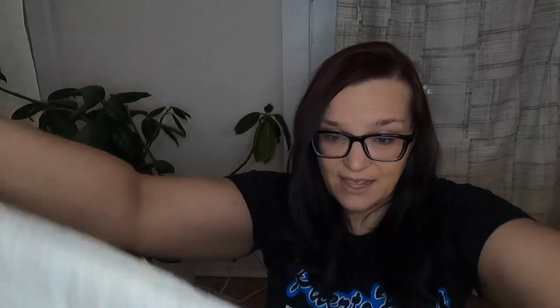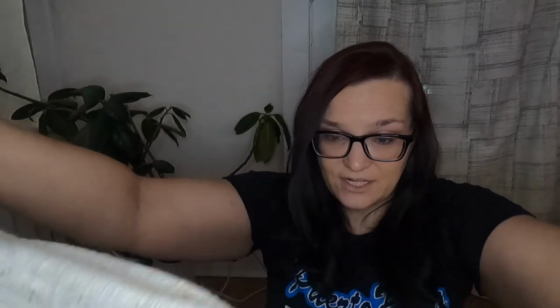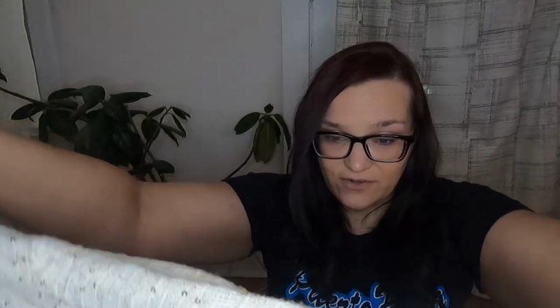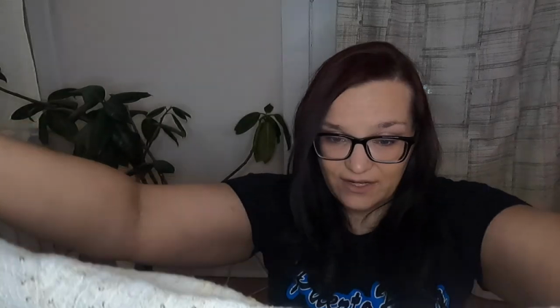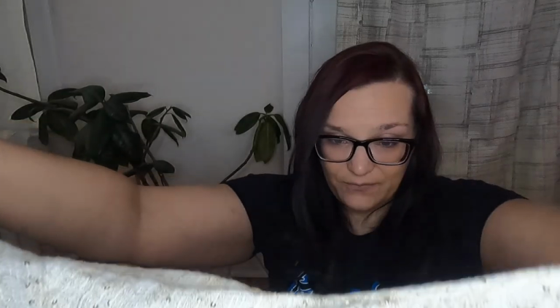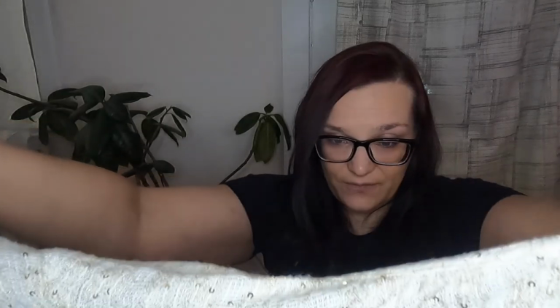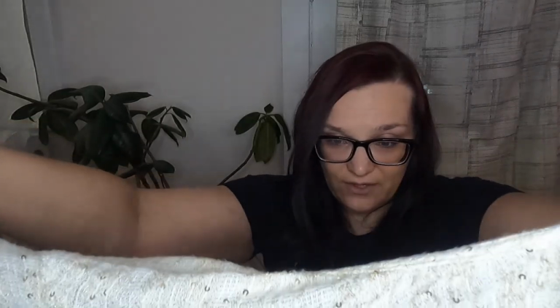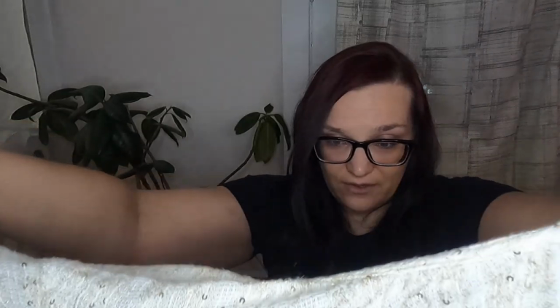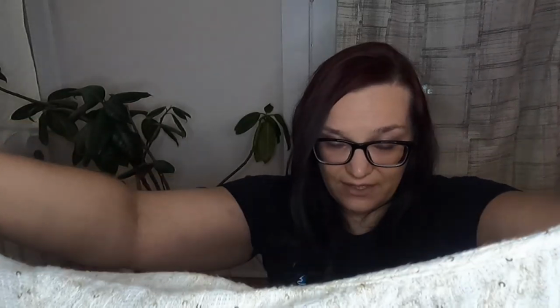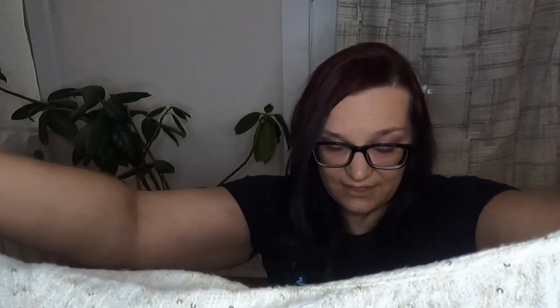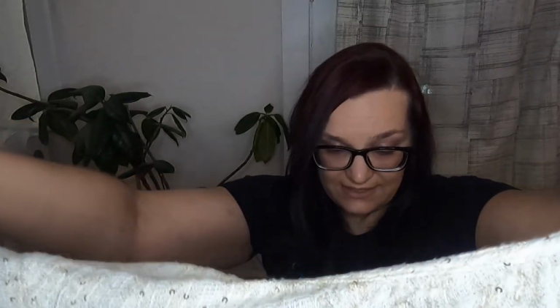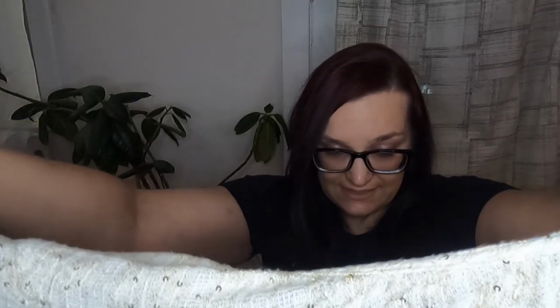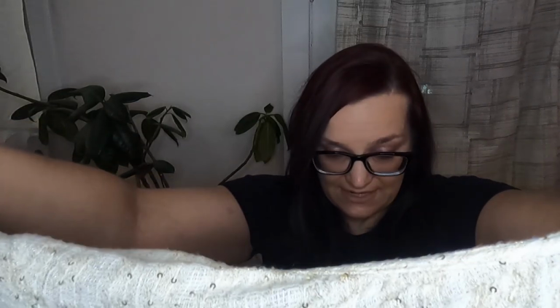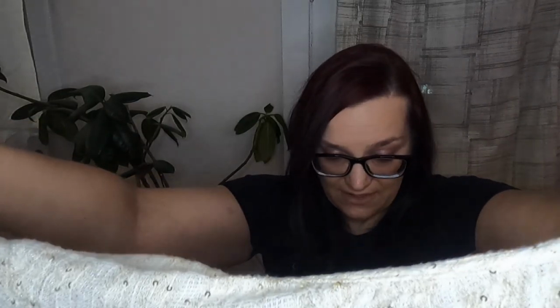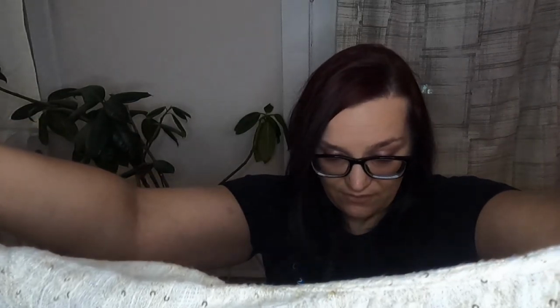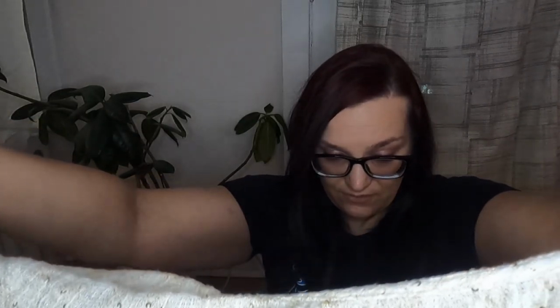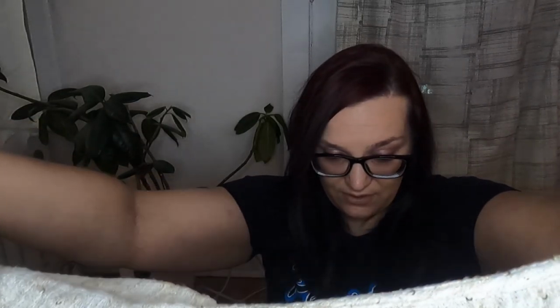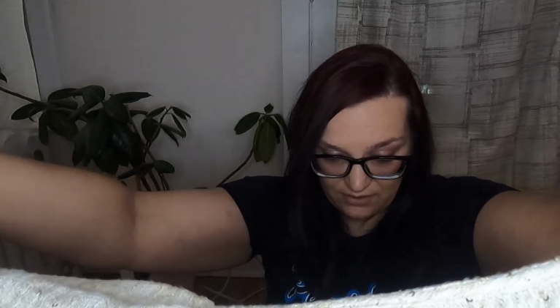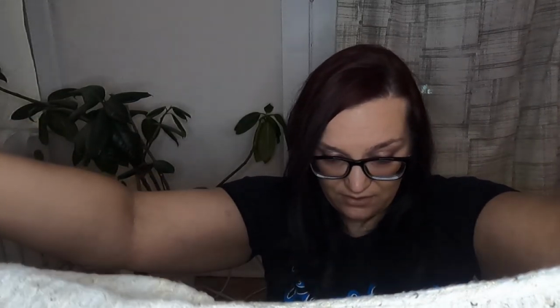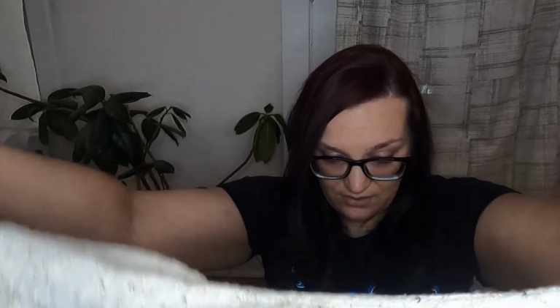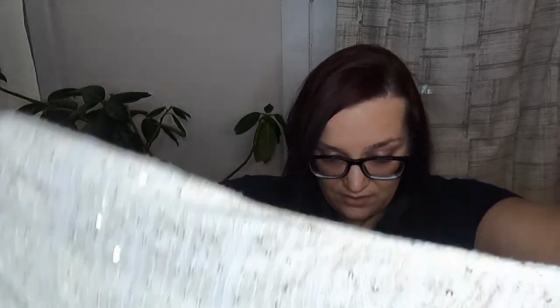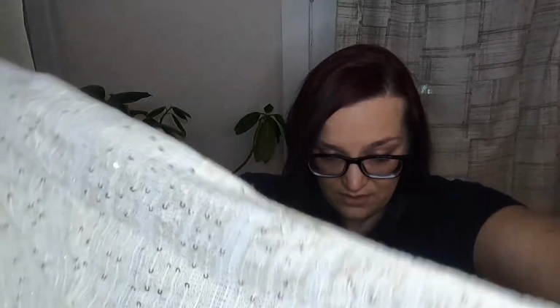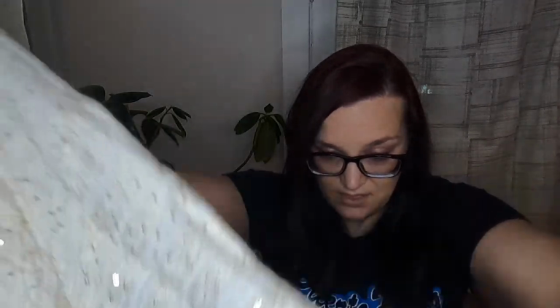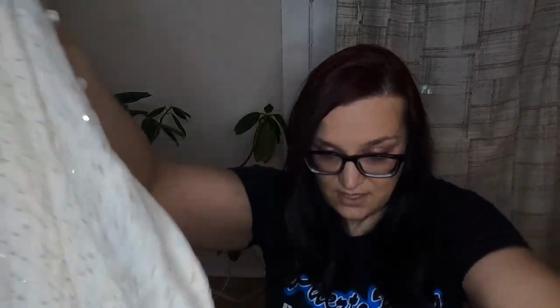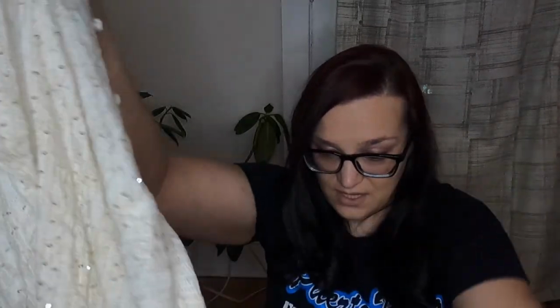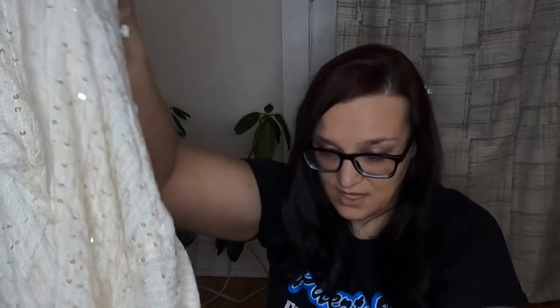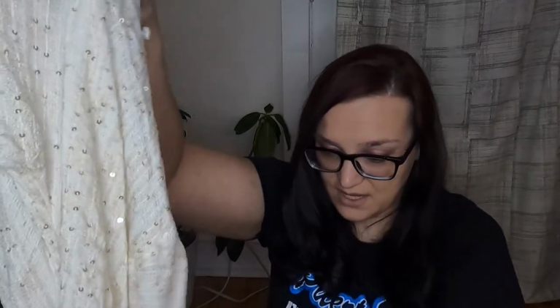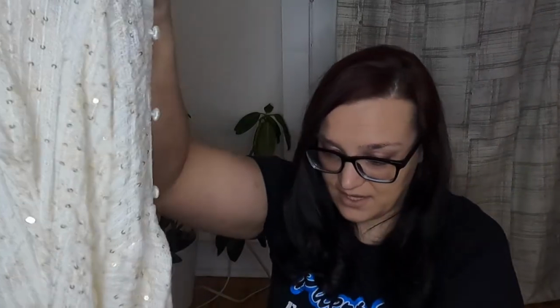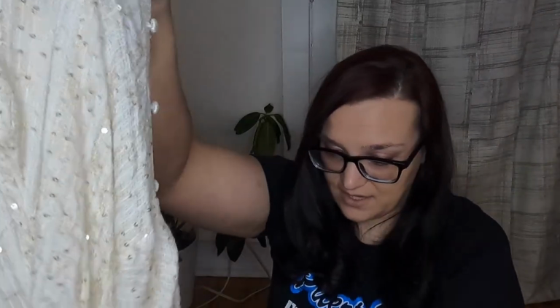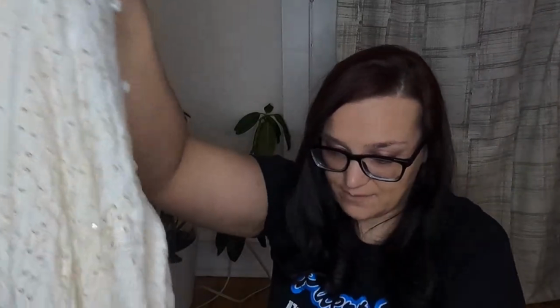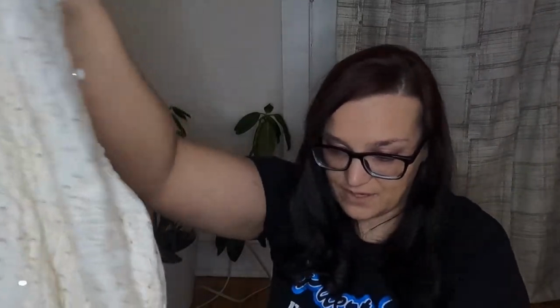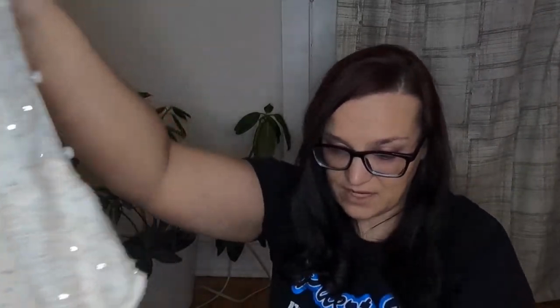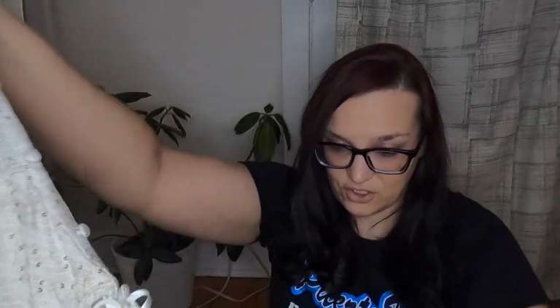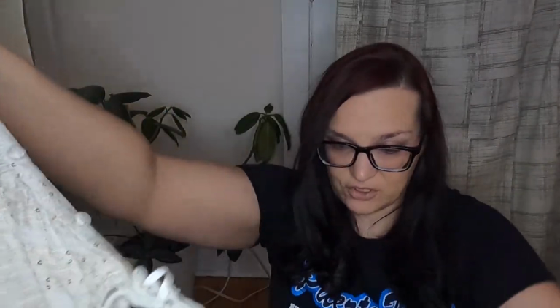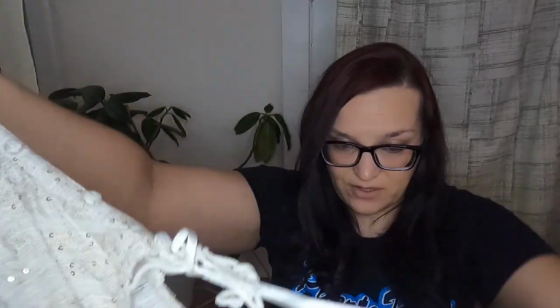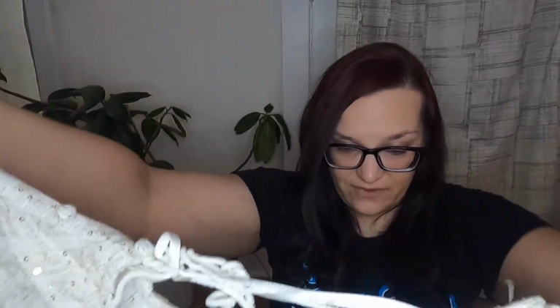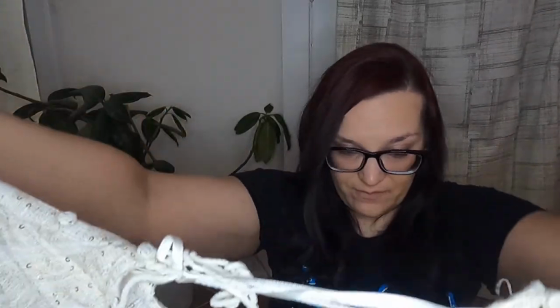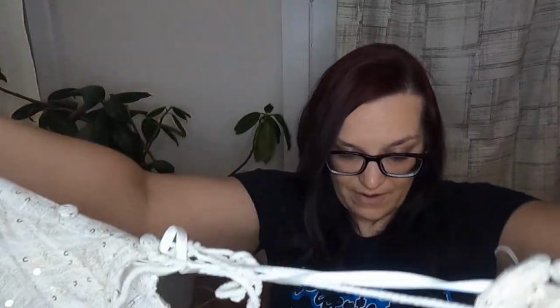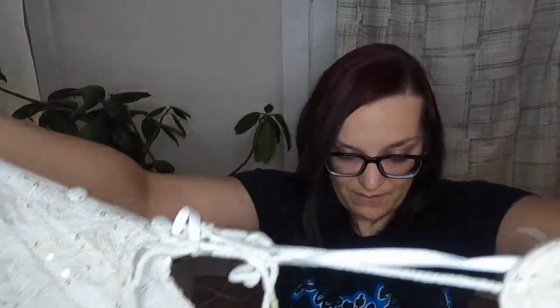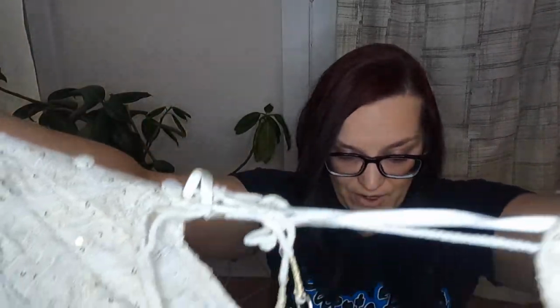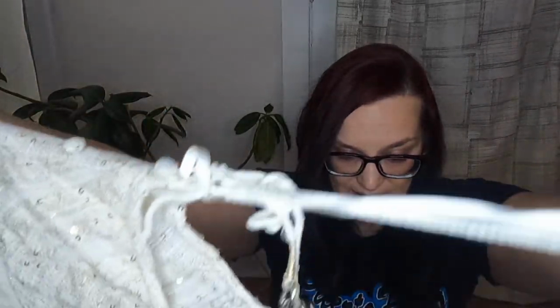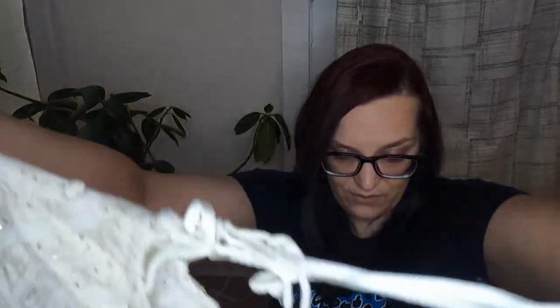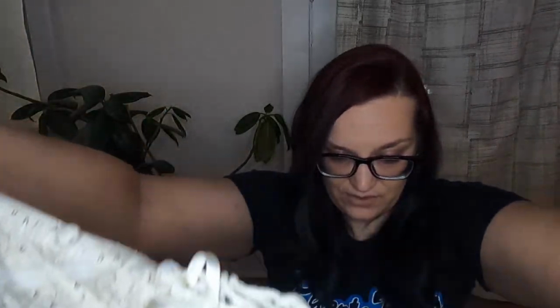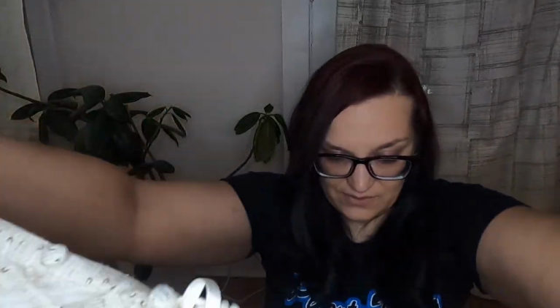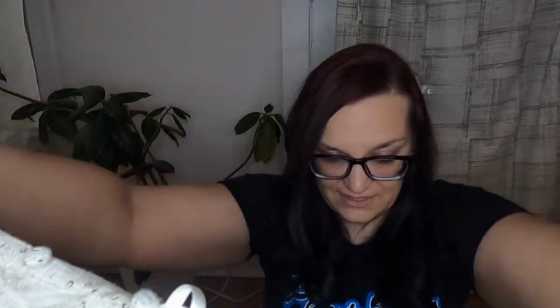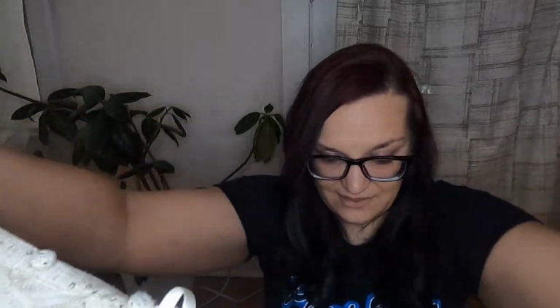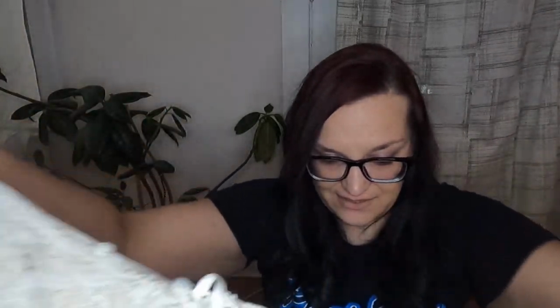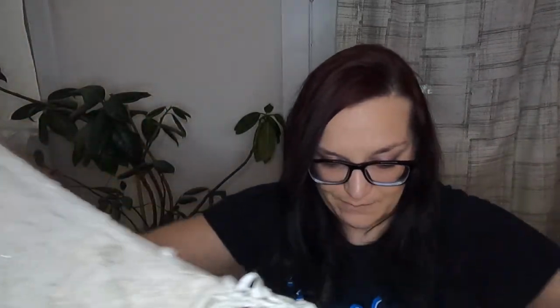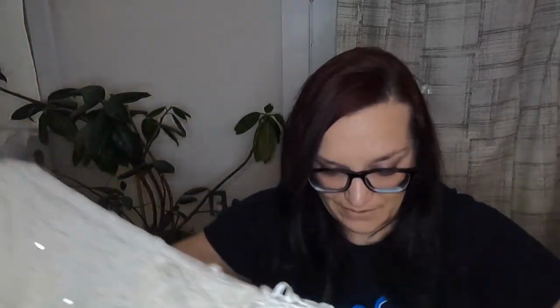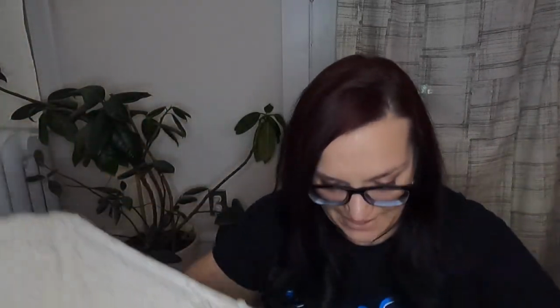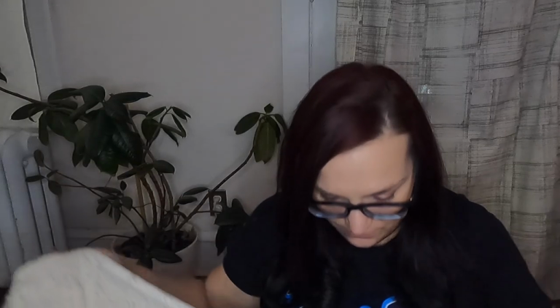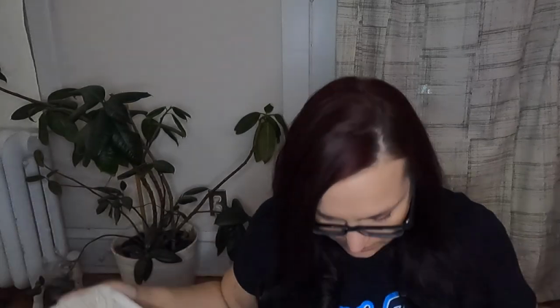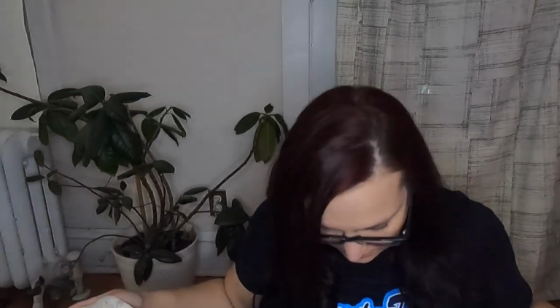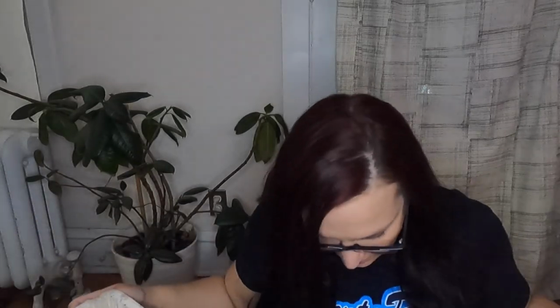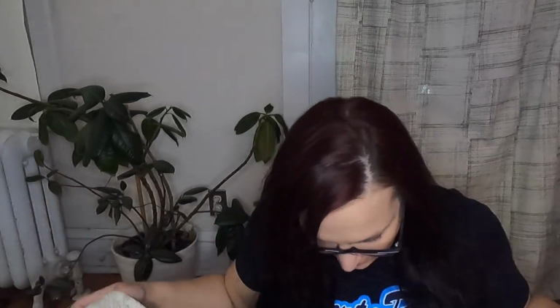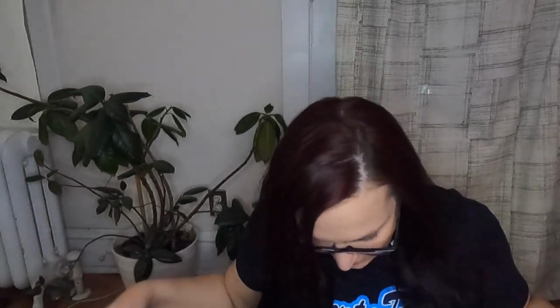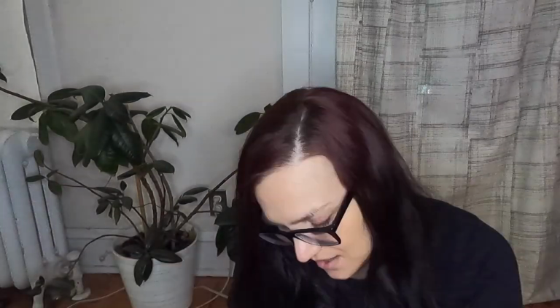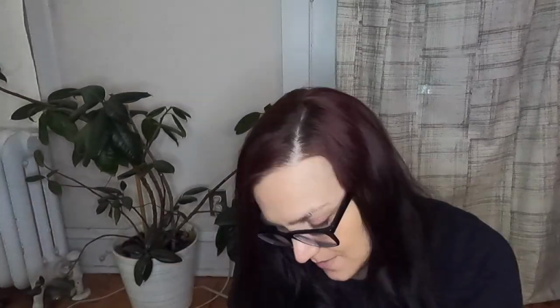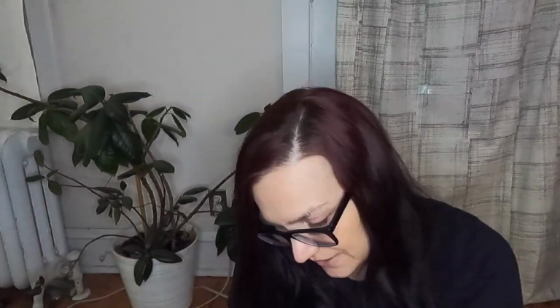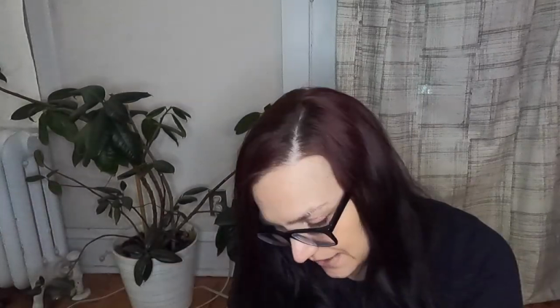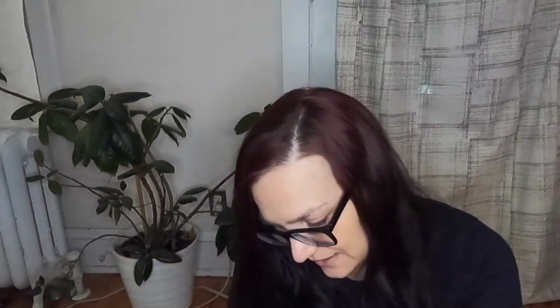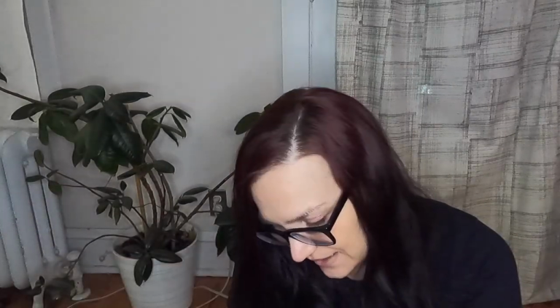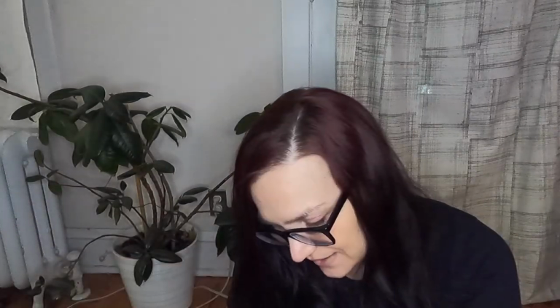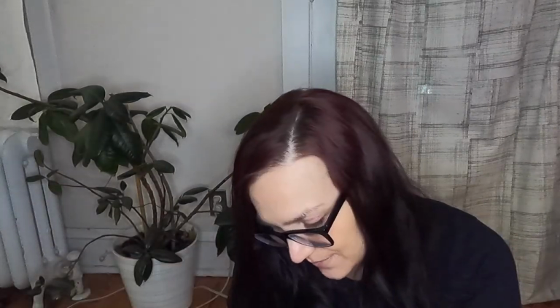I tried figuring this out and I'm not sure I remember how it goes. I think it's a blouse. Complicated item.